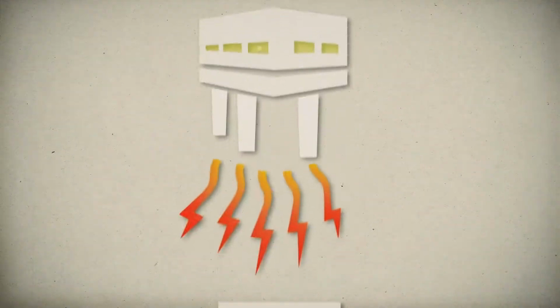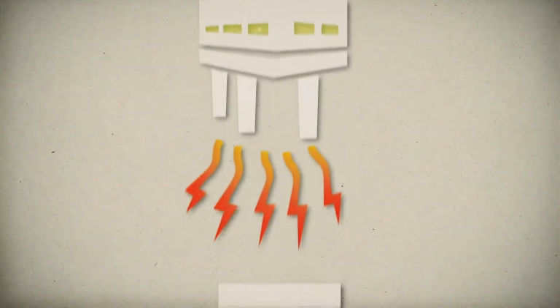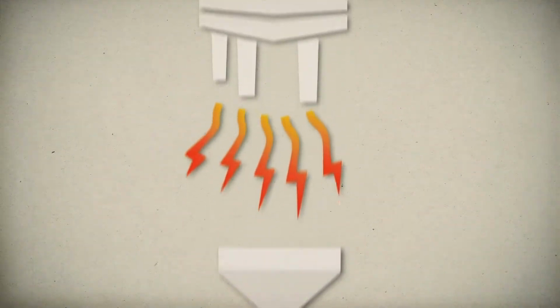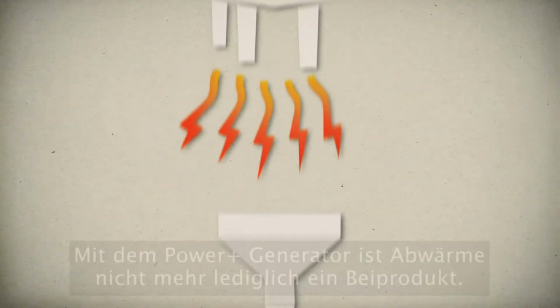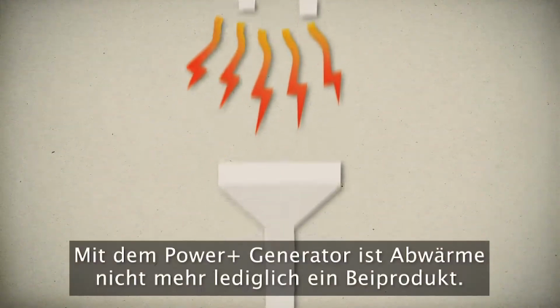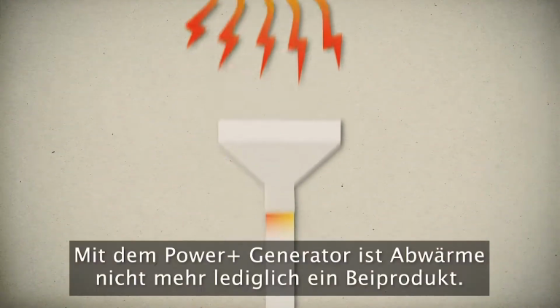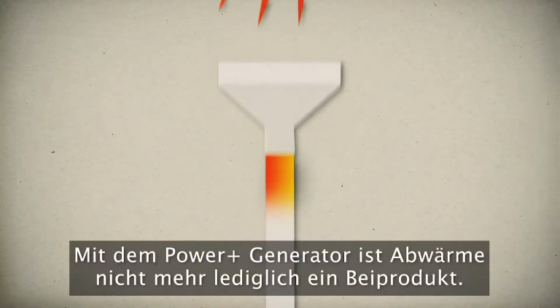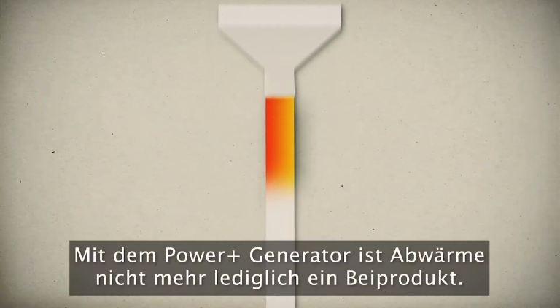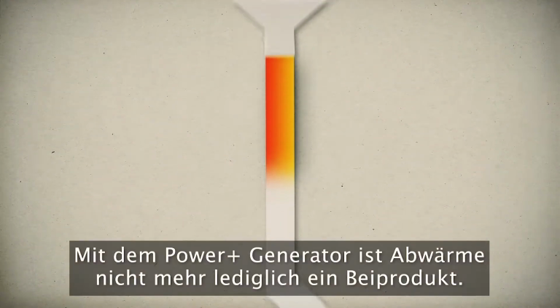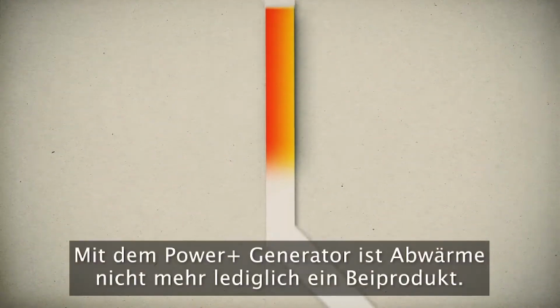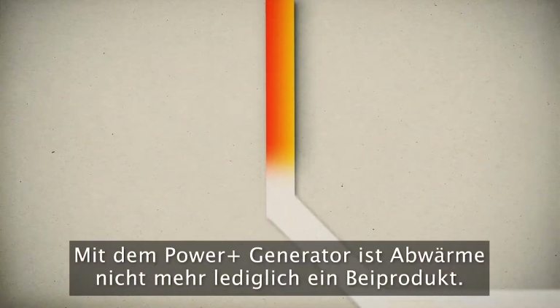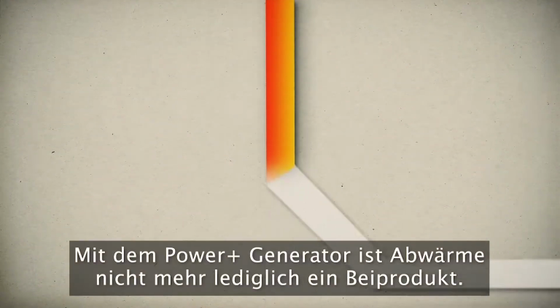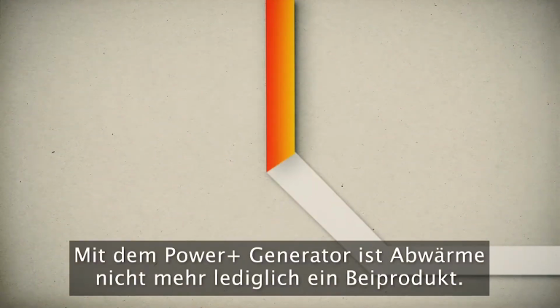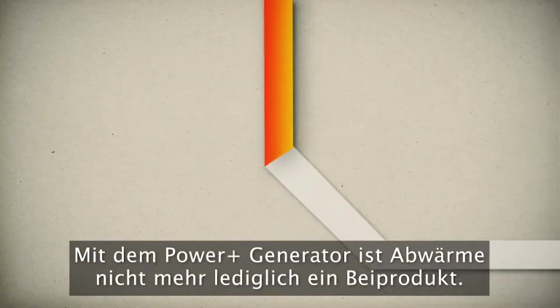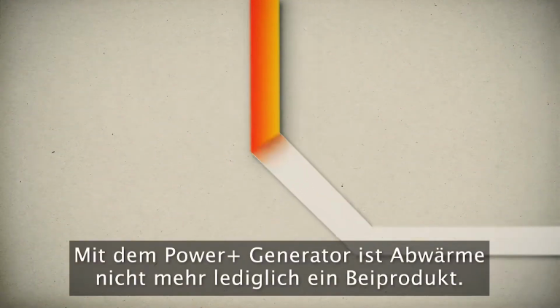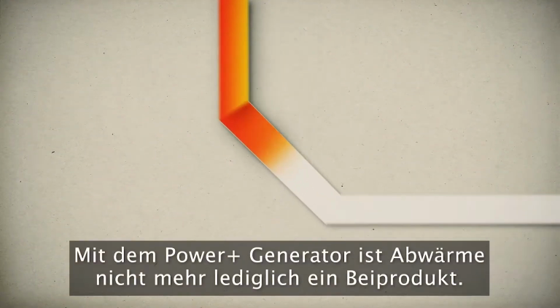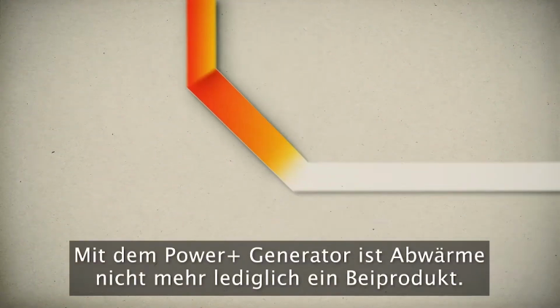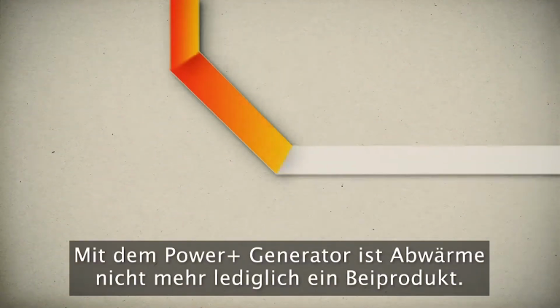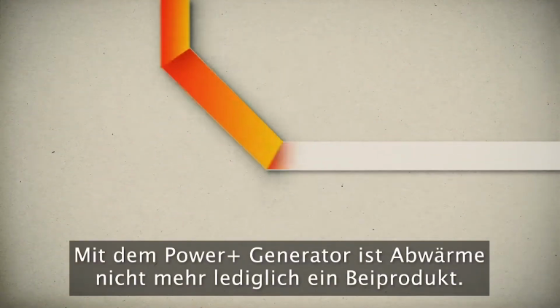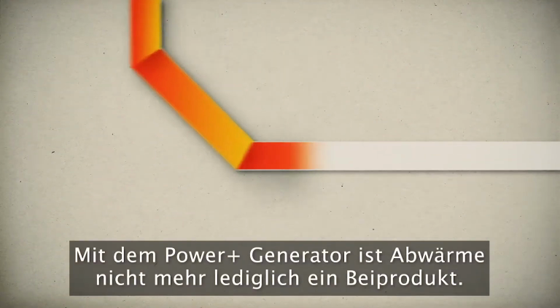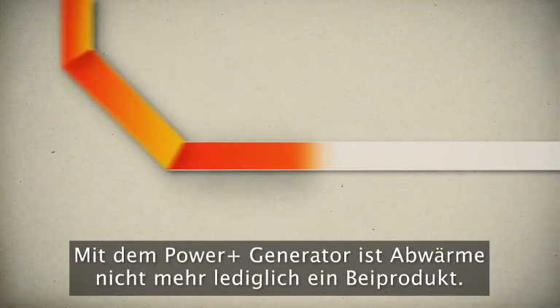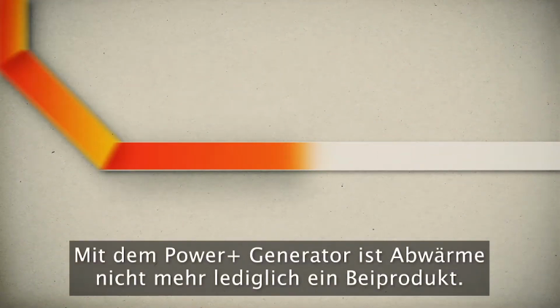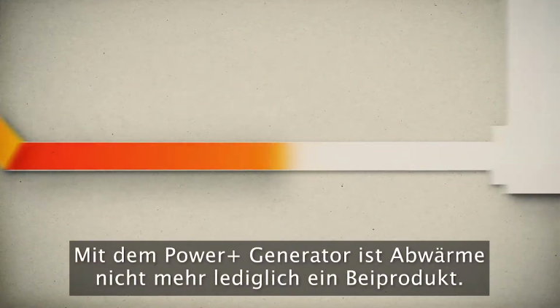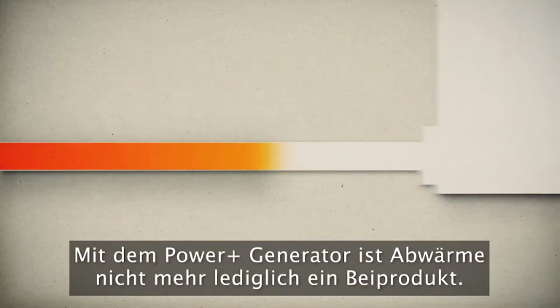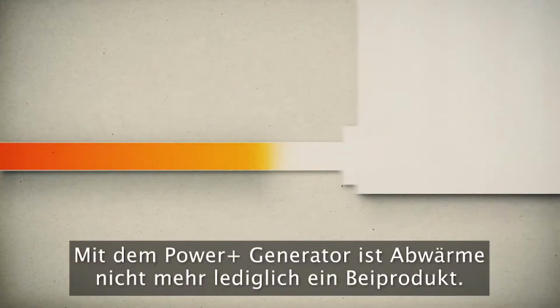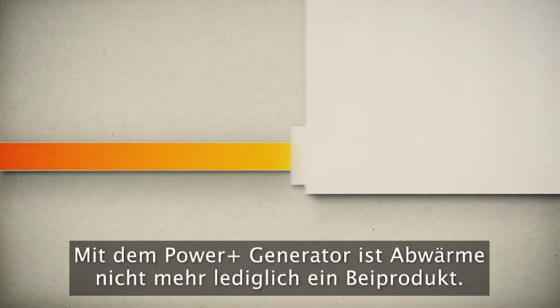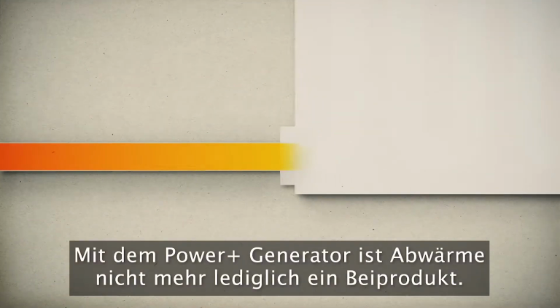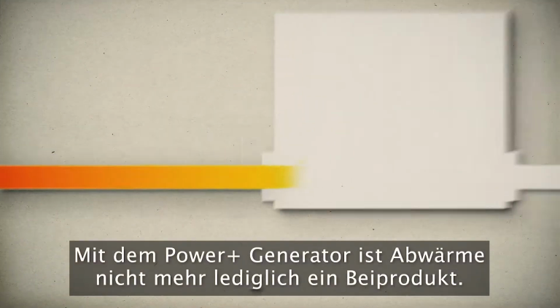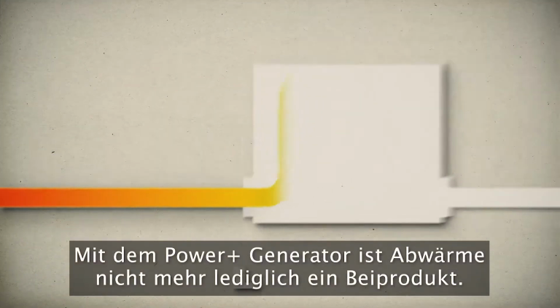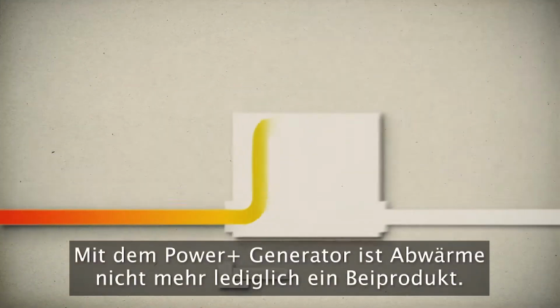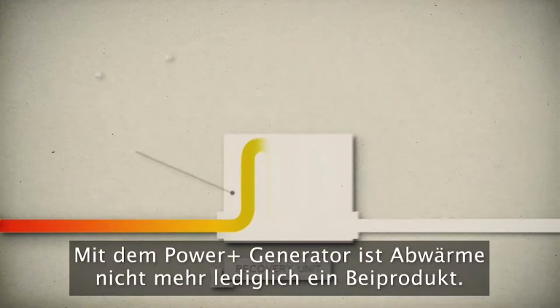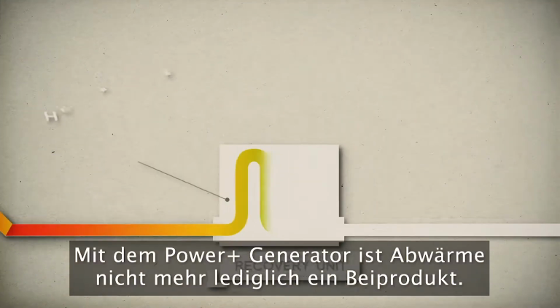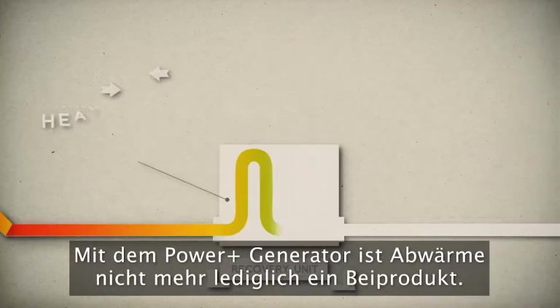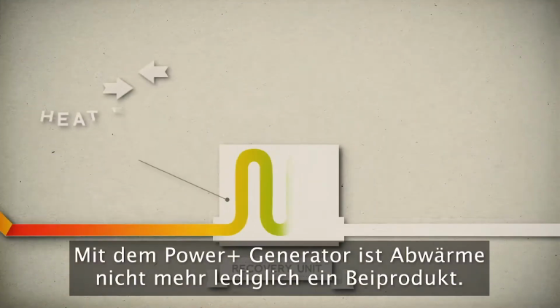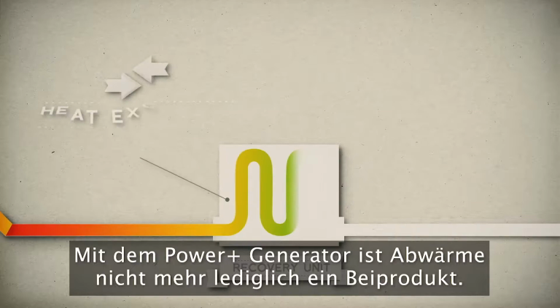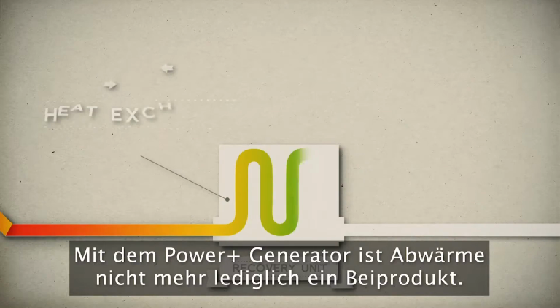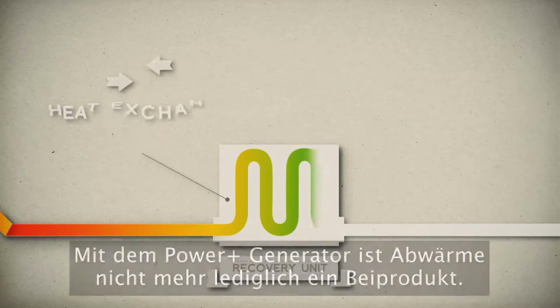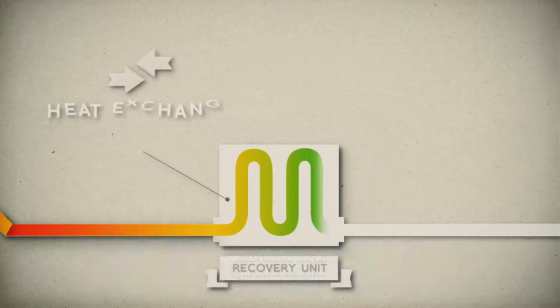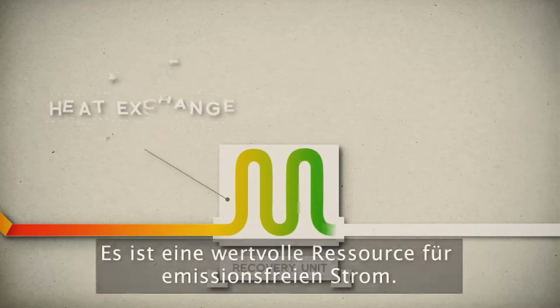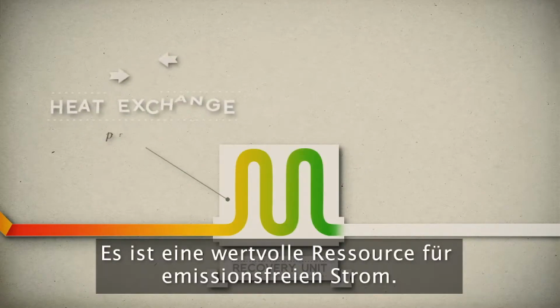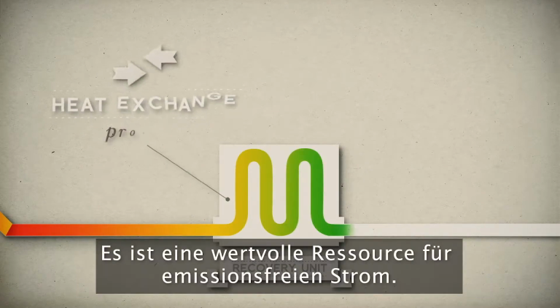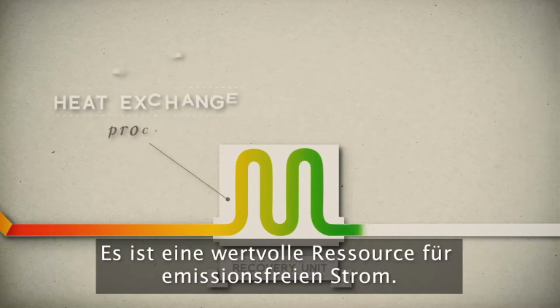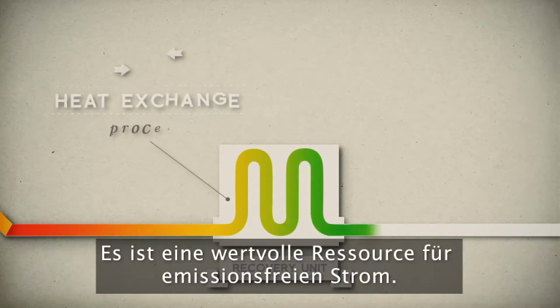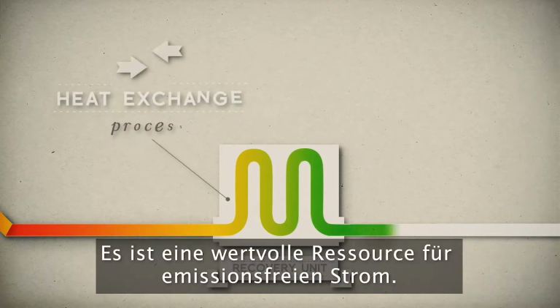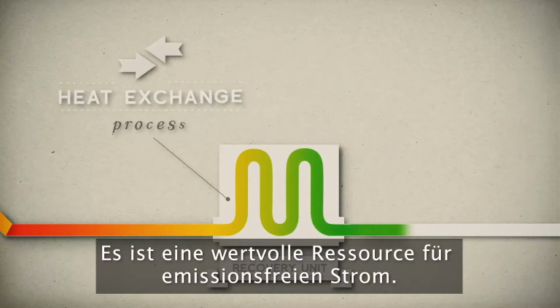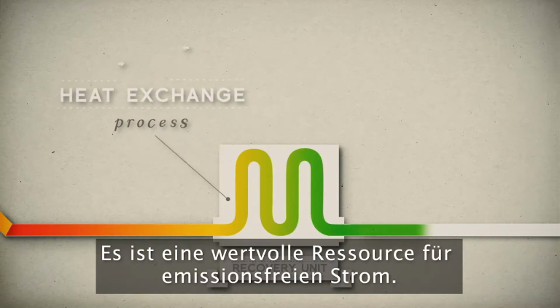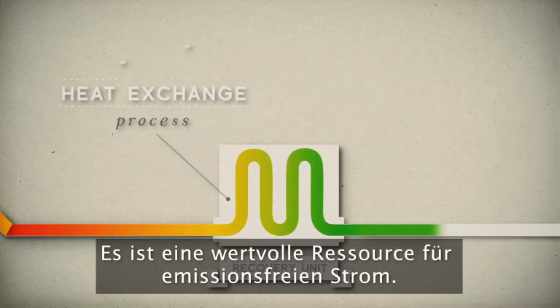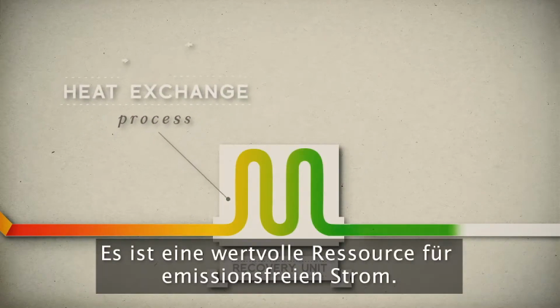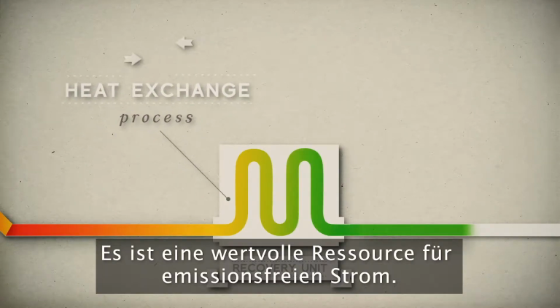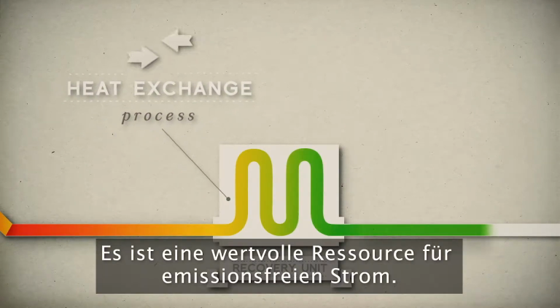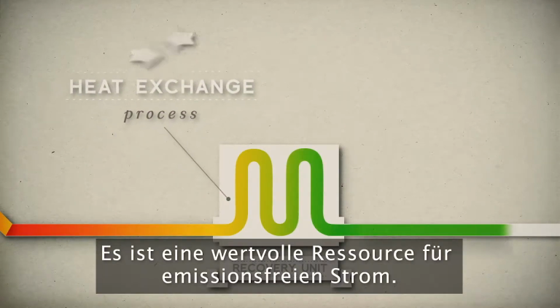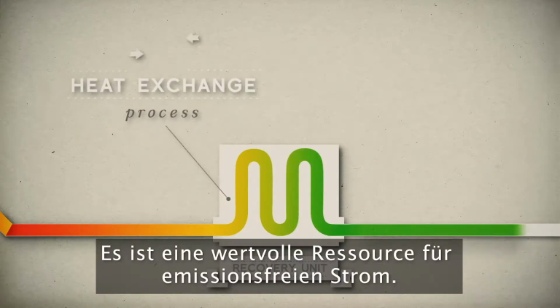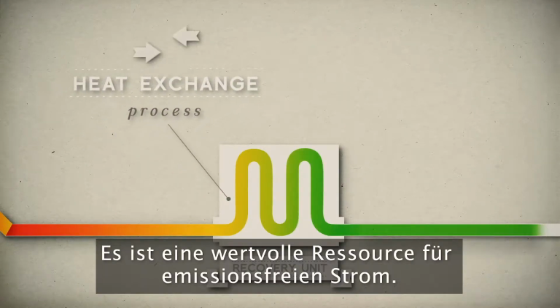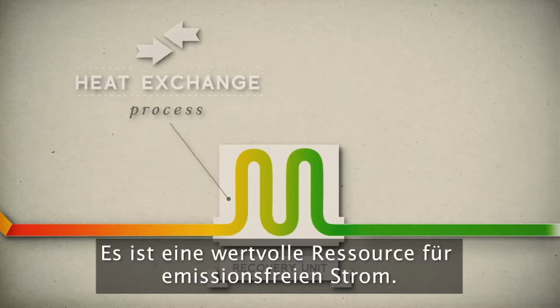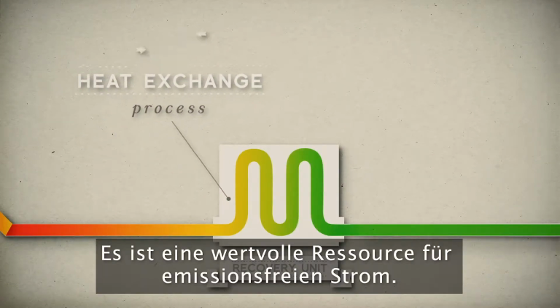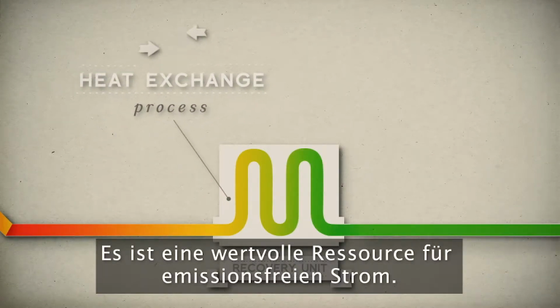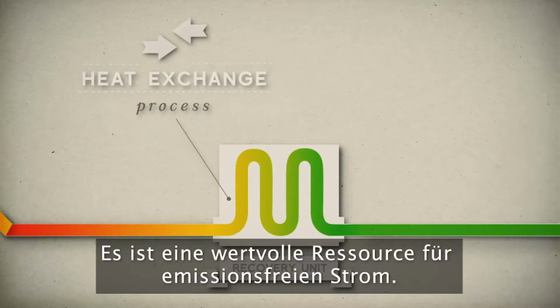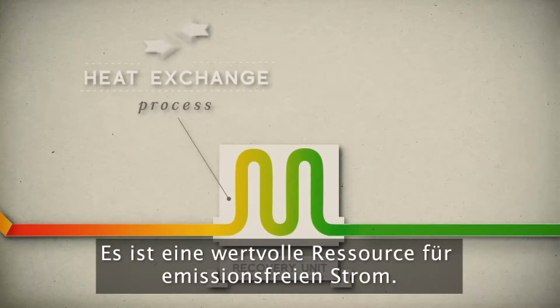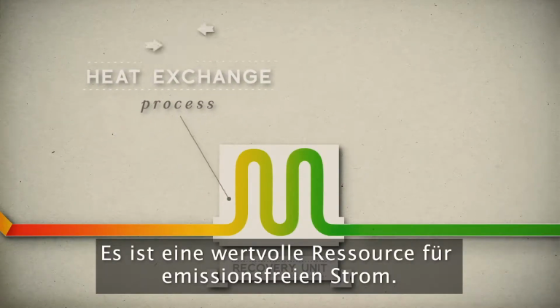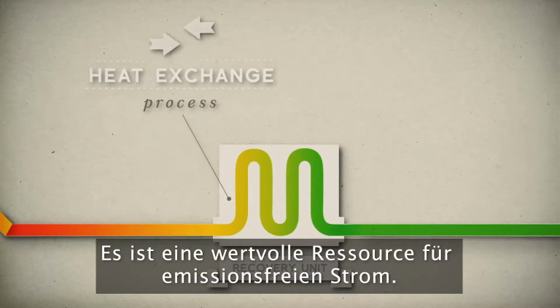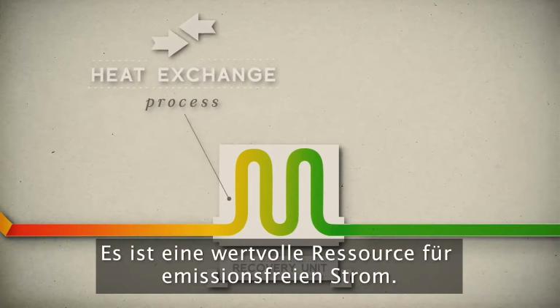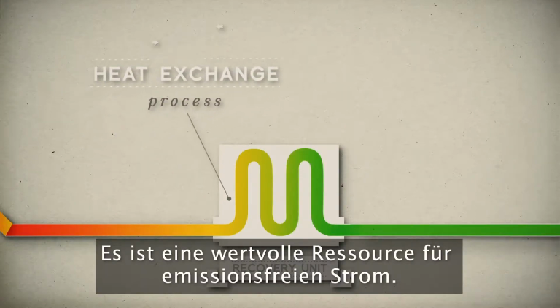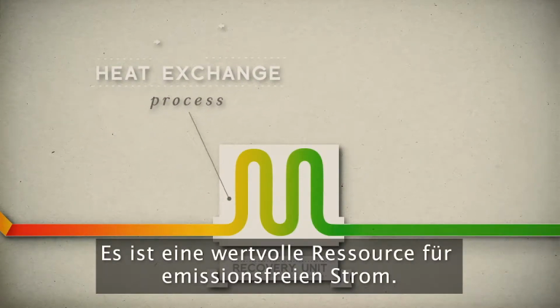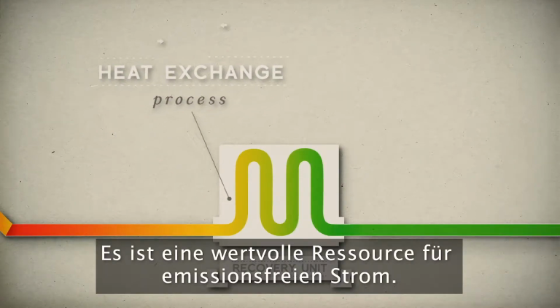With the Power Plus generator, waste heat is no longer just a byproduct — it is a valuable resource for emission-free electricity.